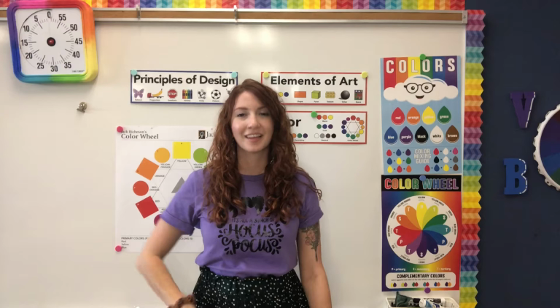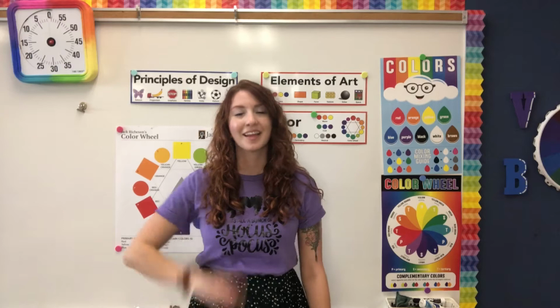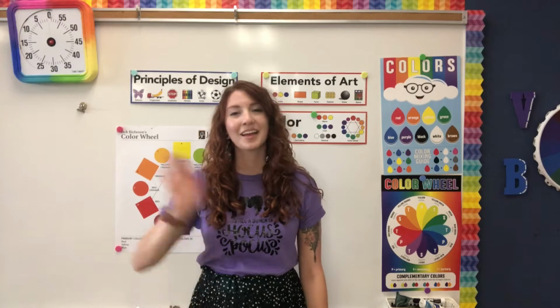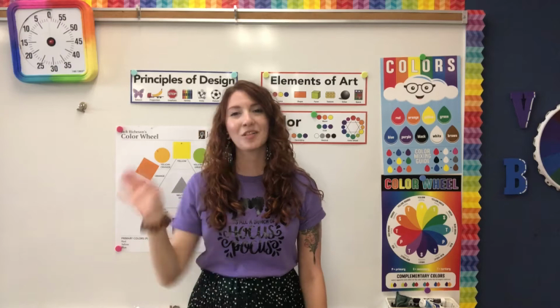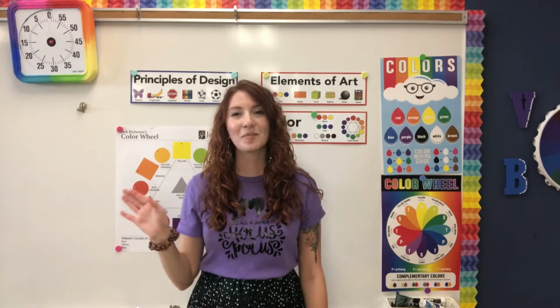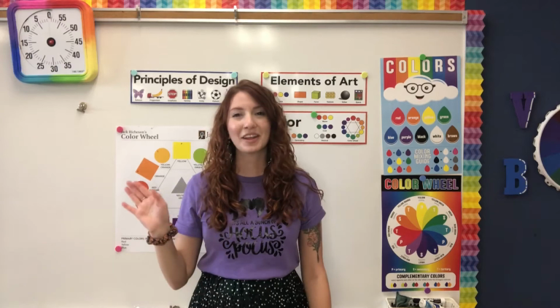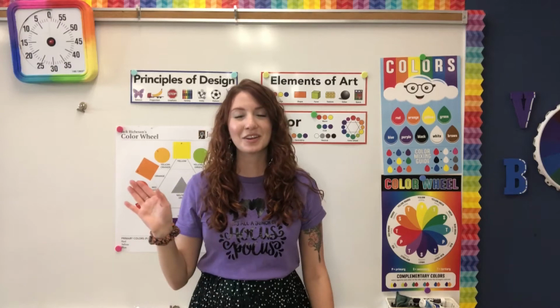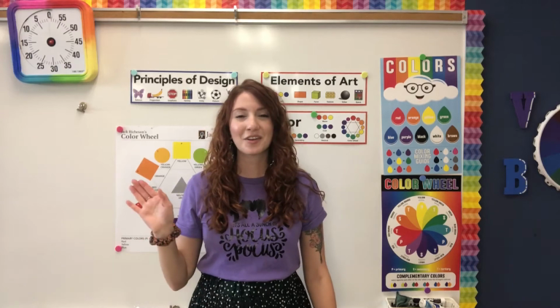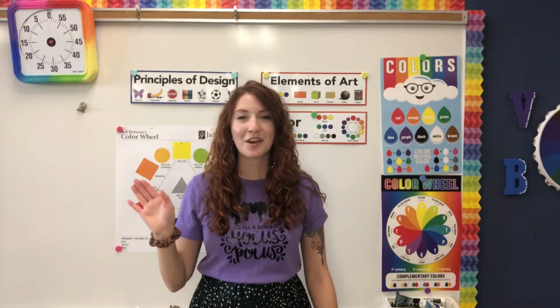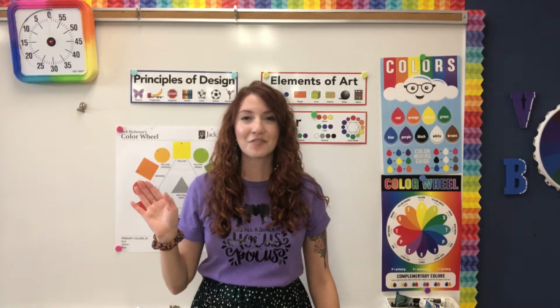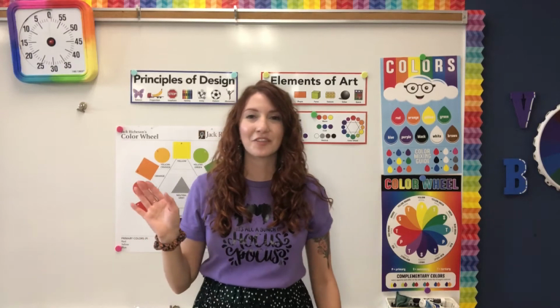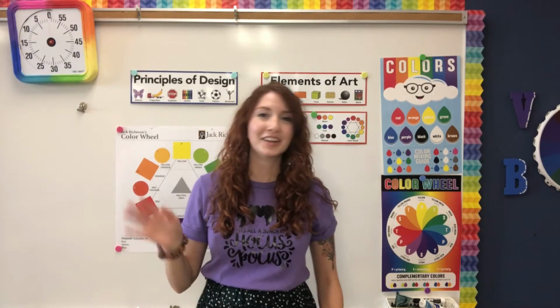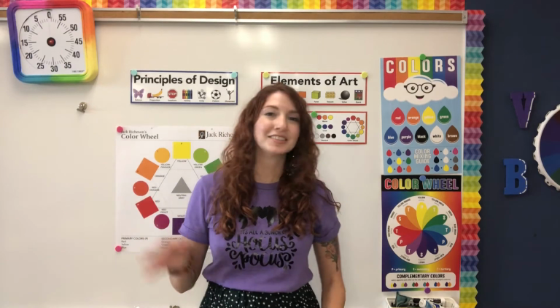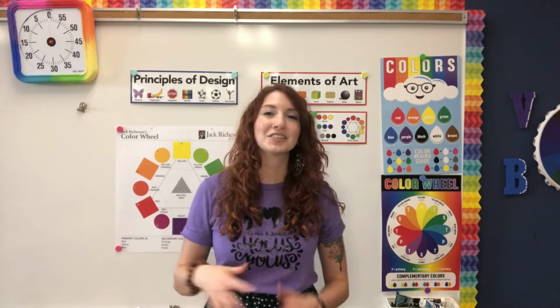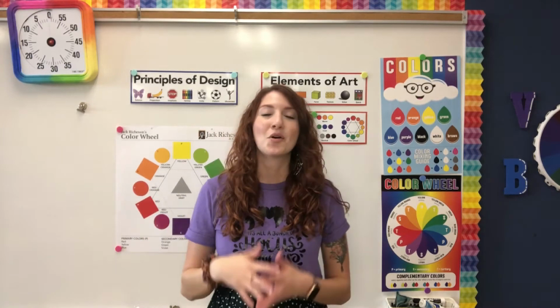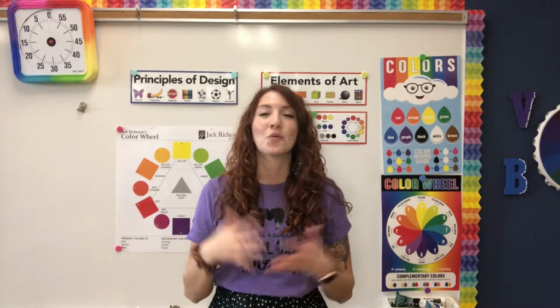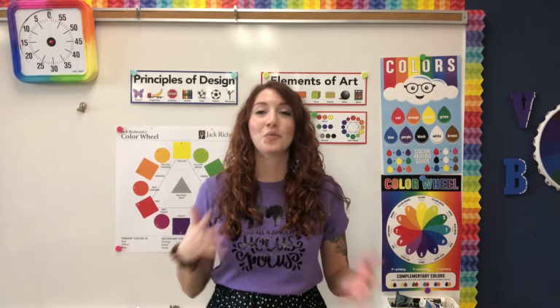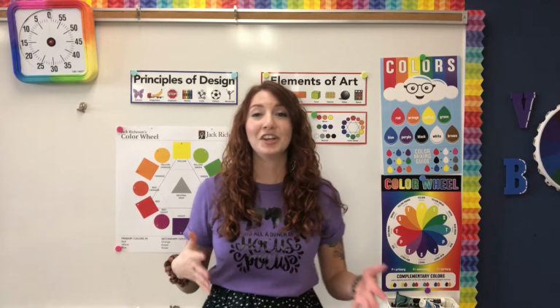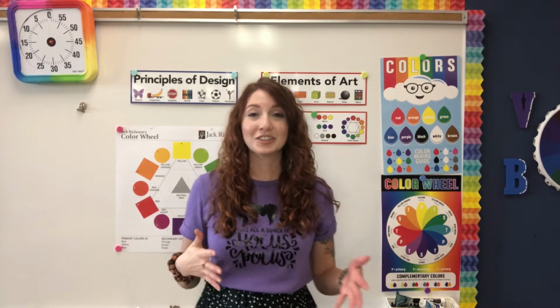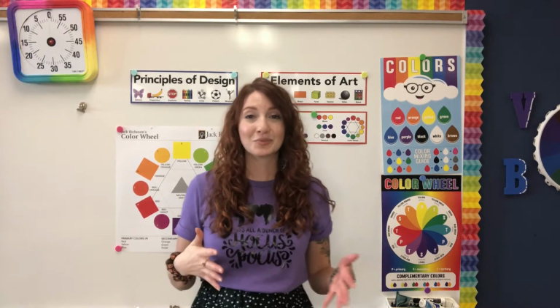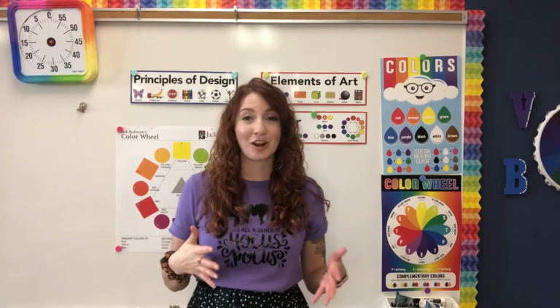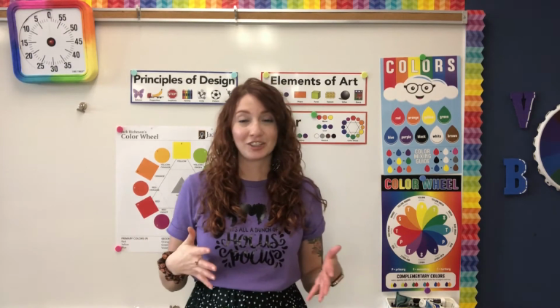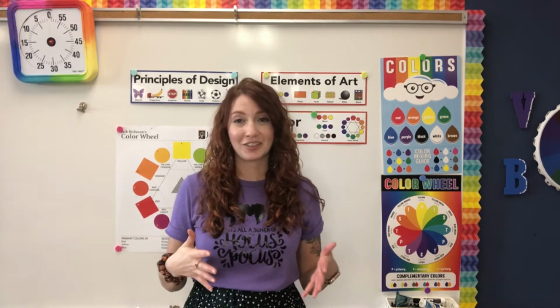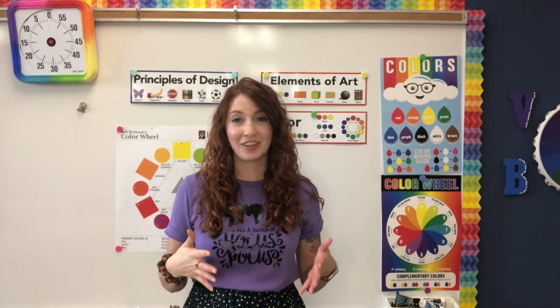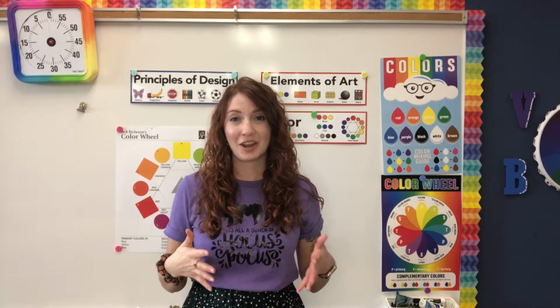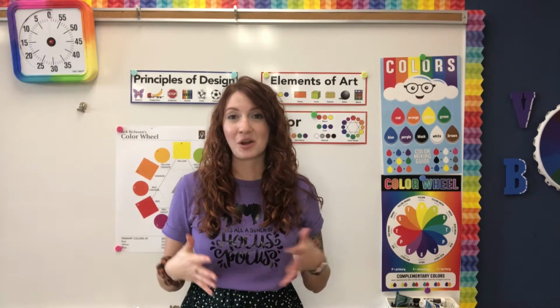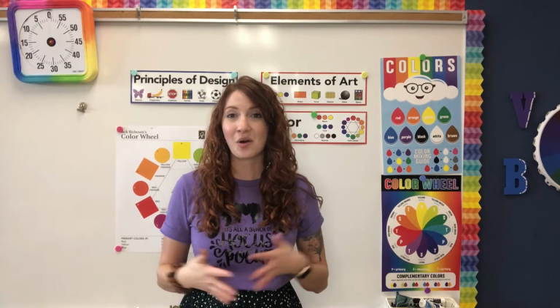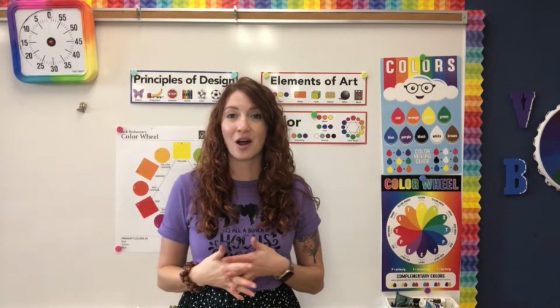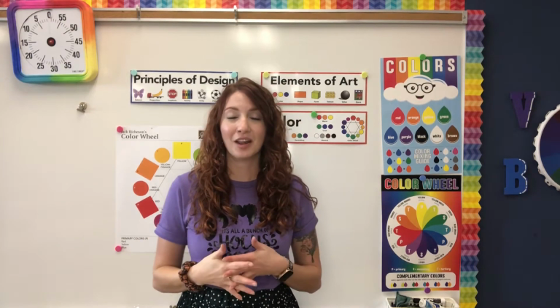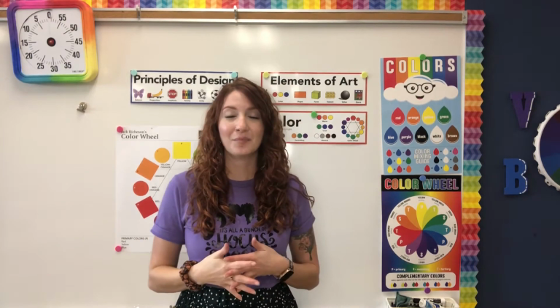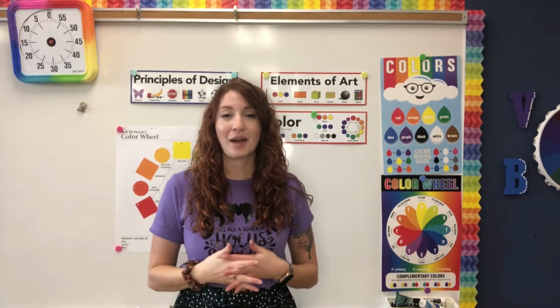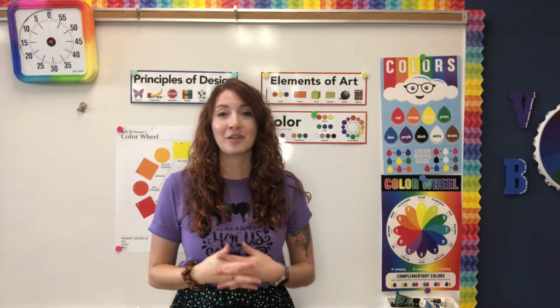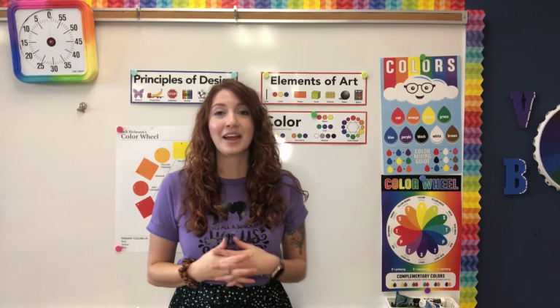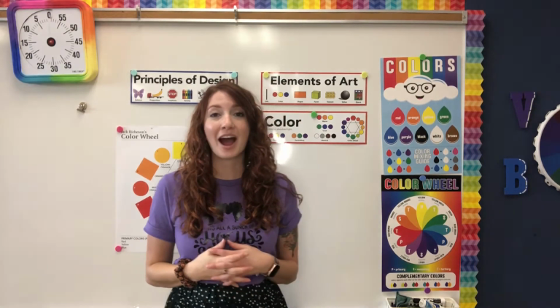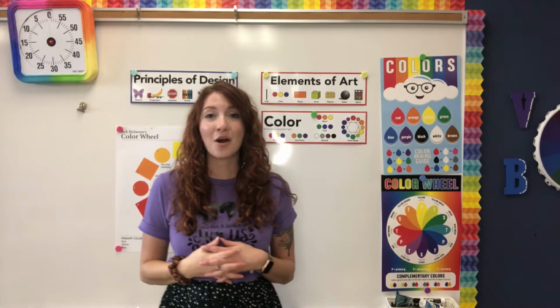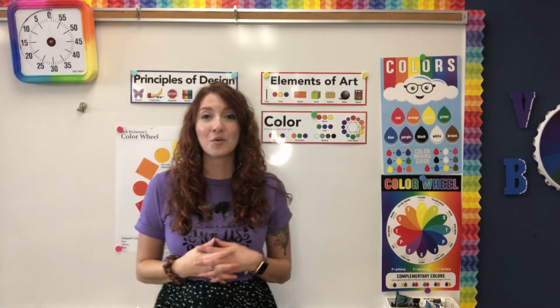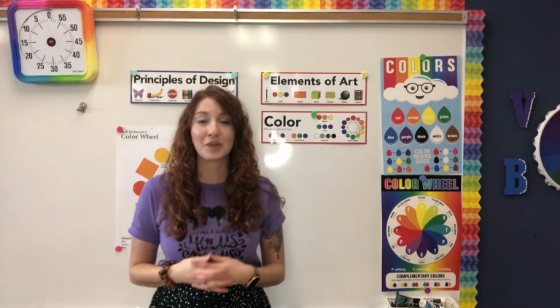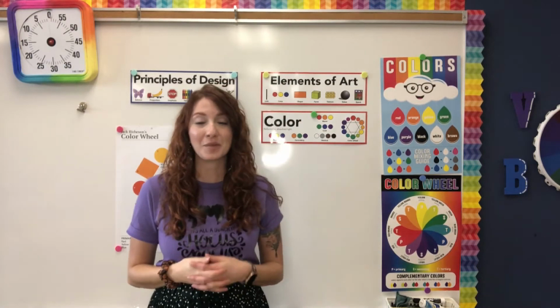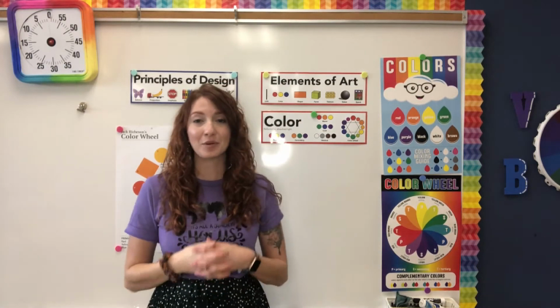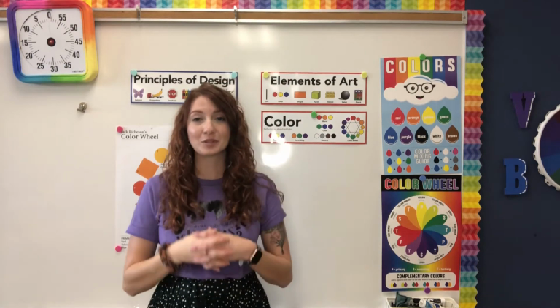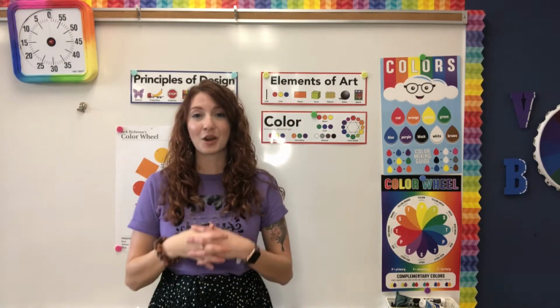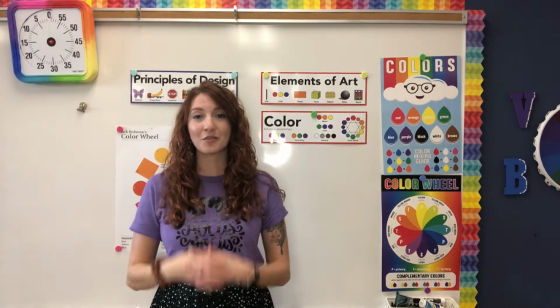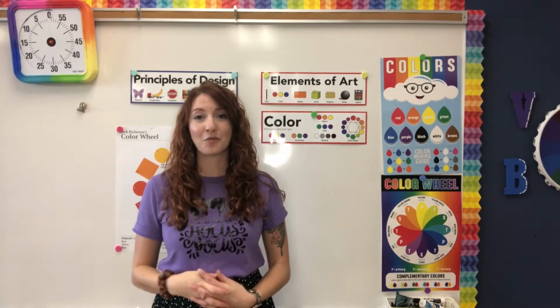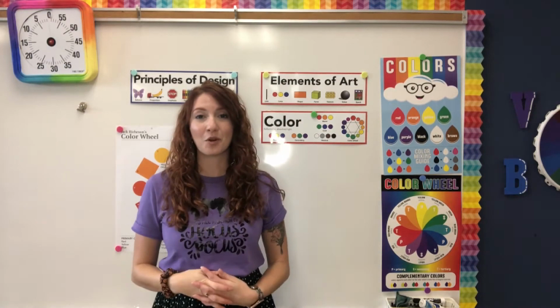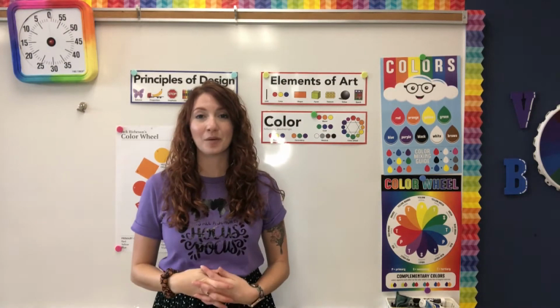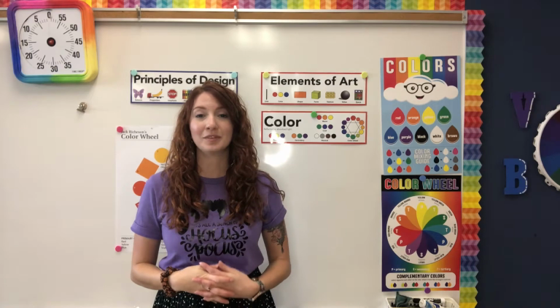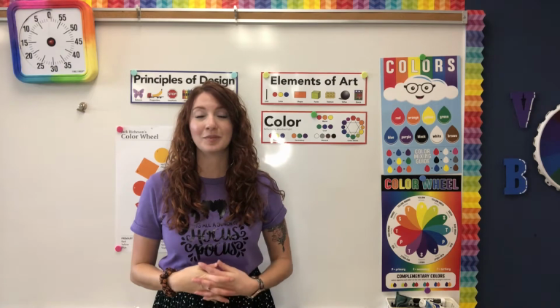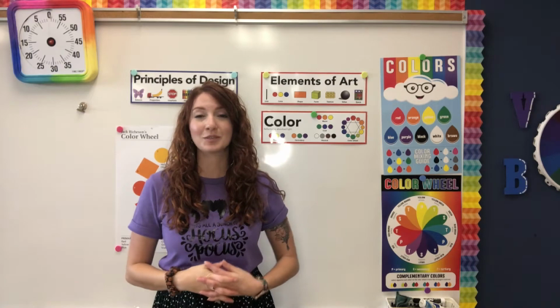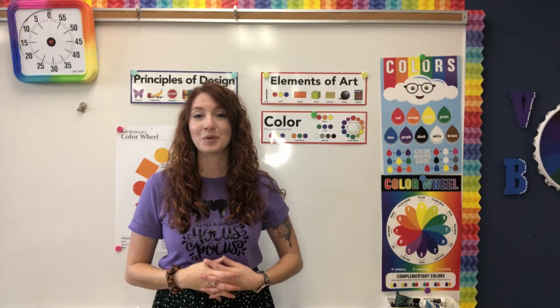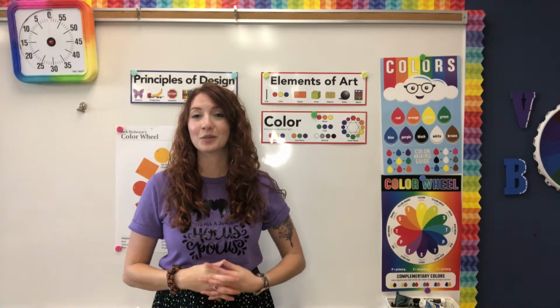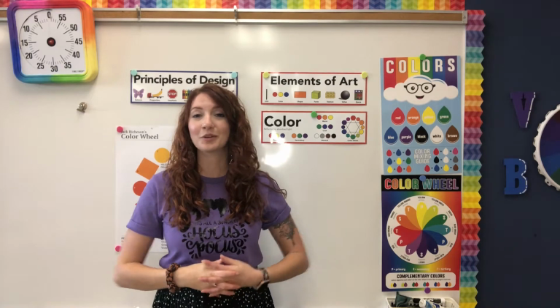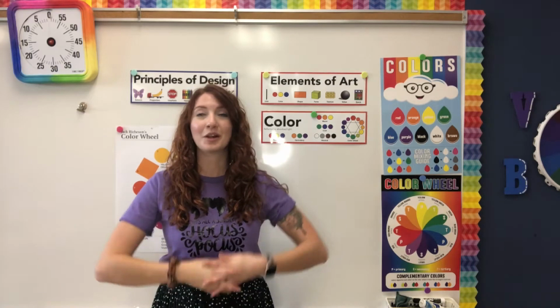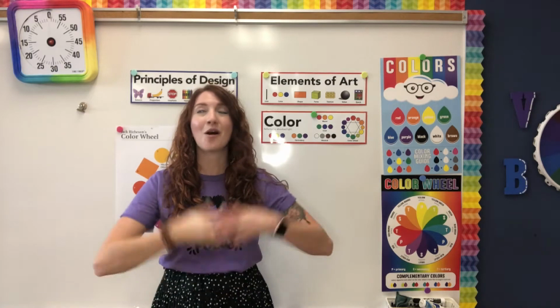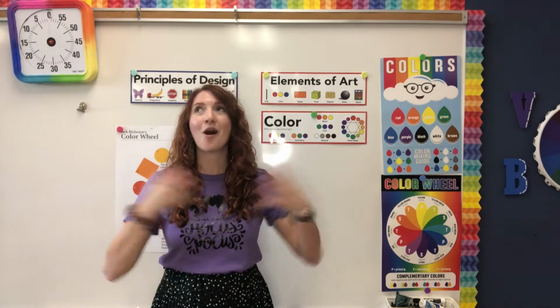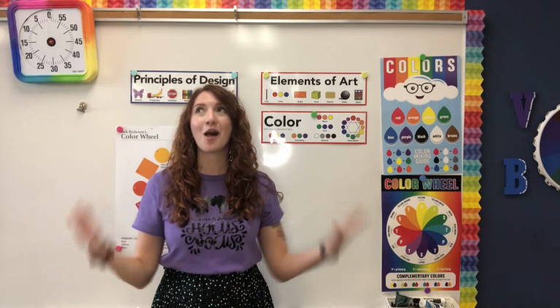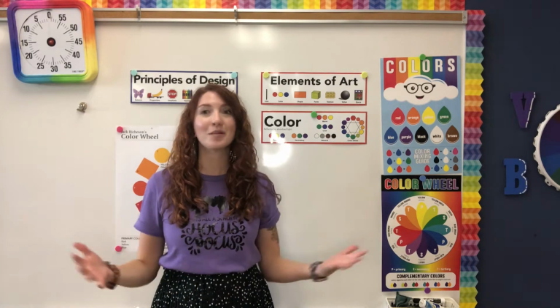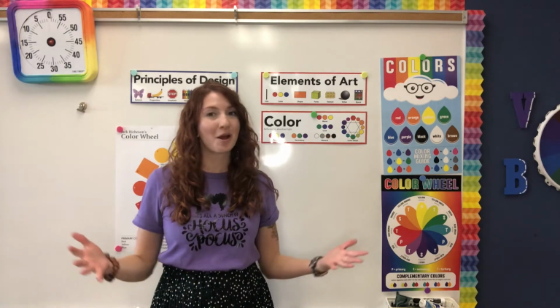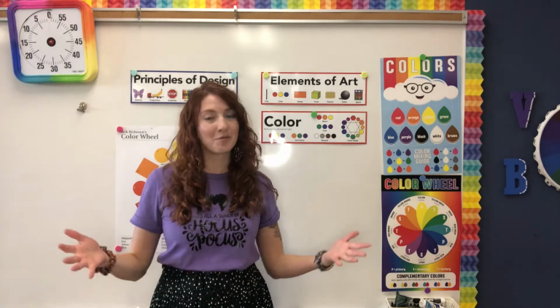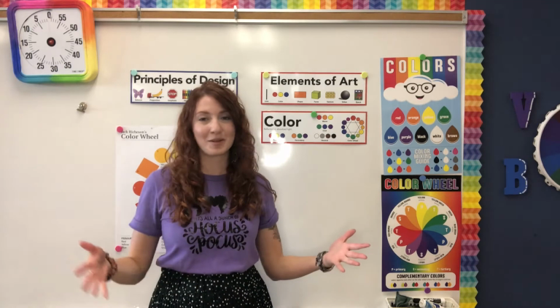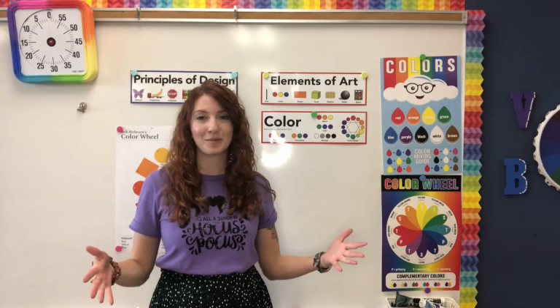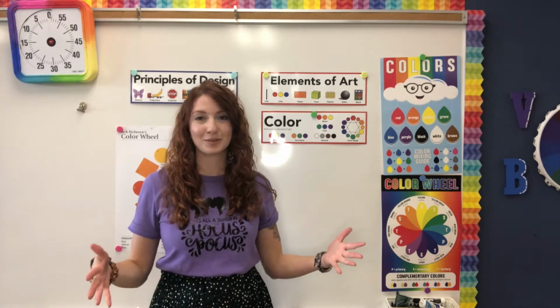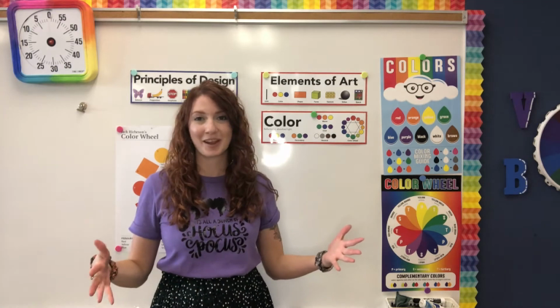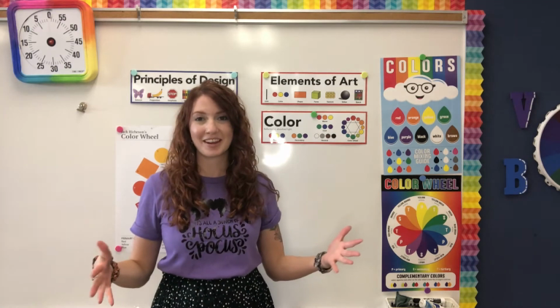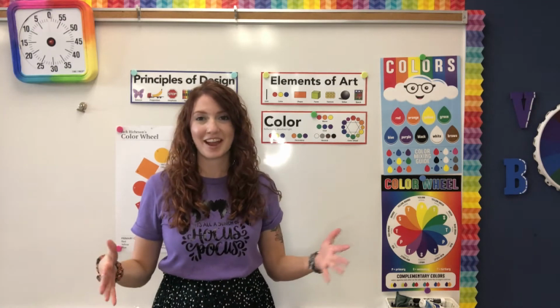Hello, my Kinder Art friends! We just watched the video all about how rainbows are formed because we are learning all about rainbows right now.